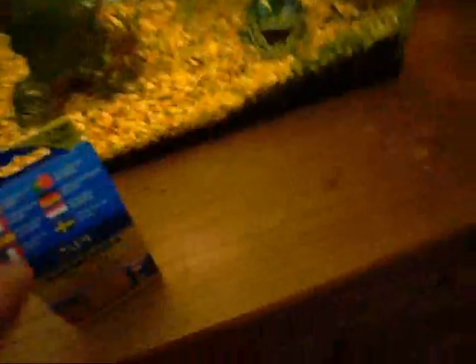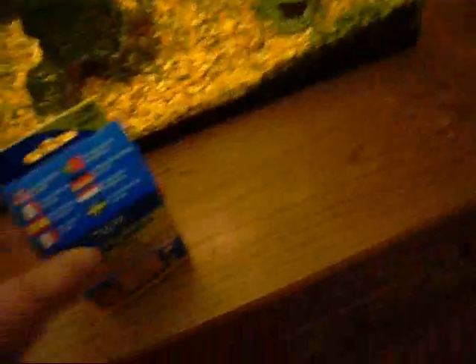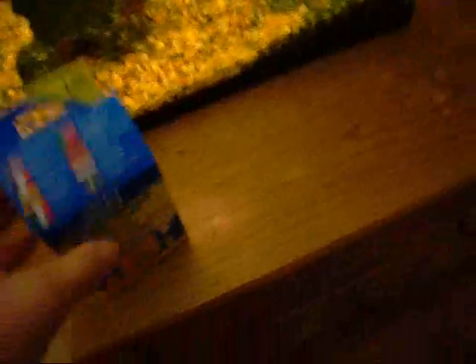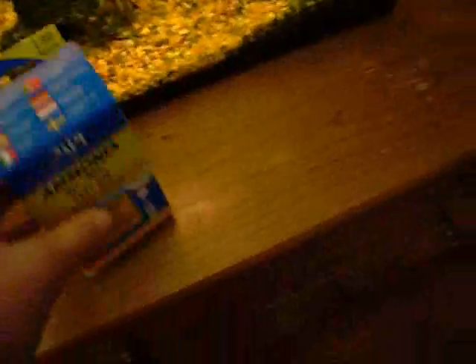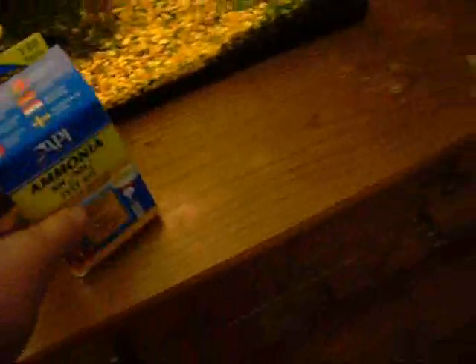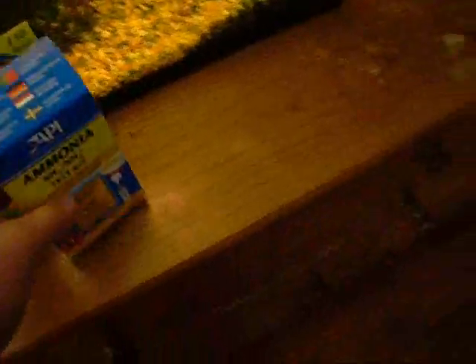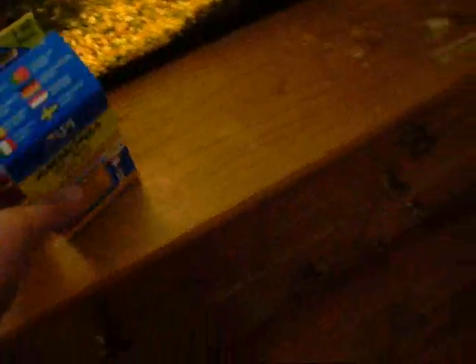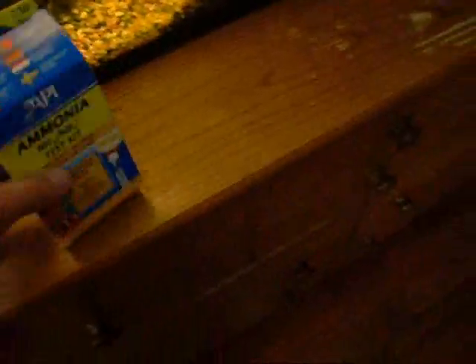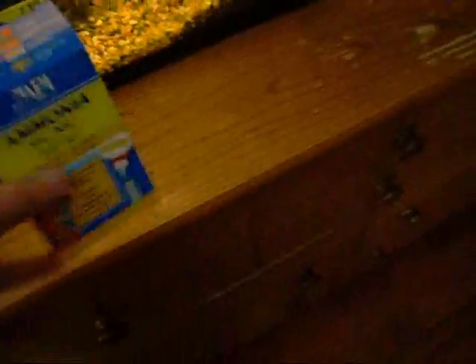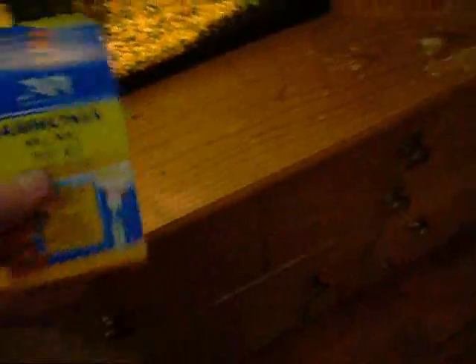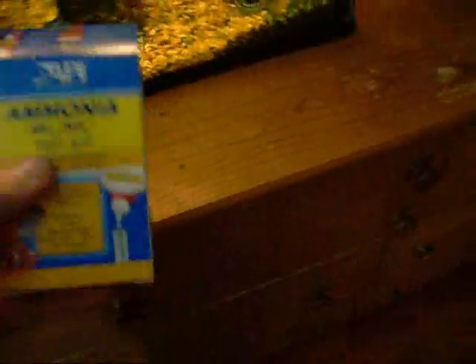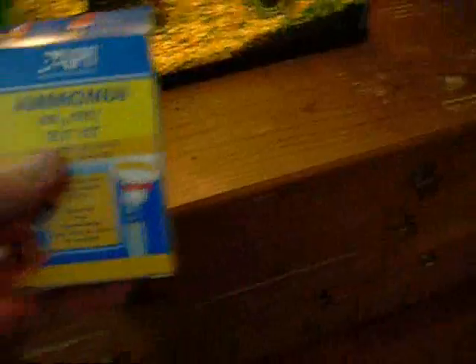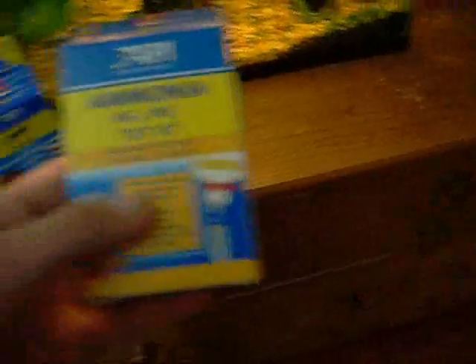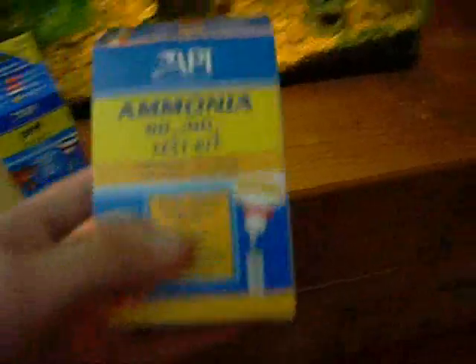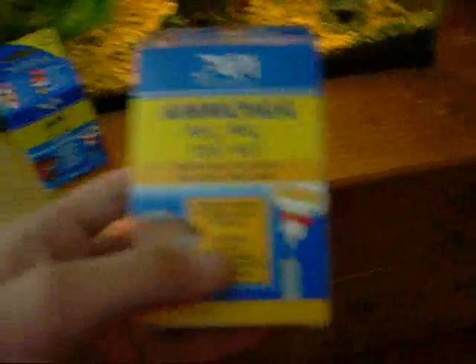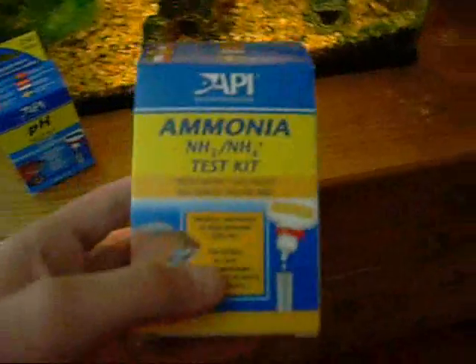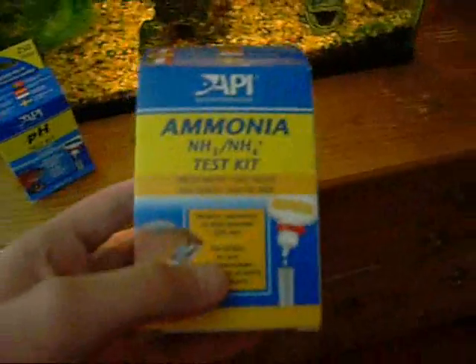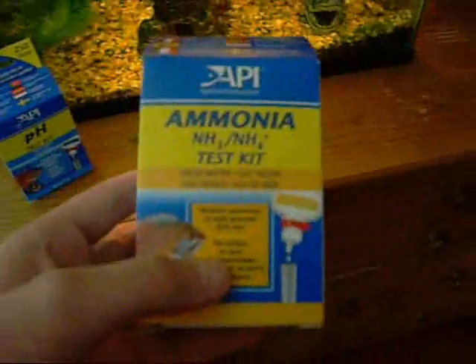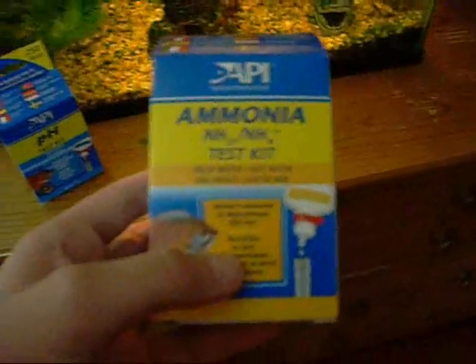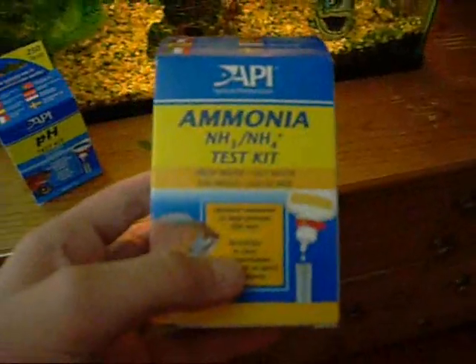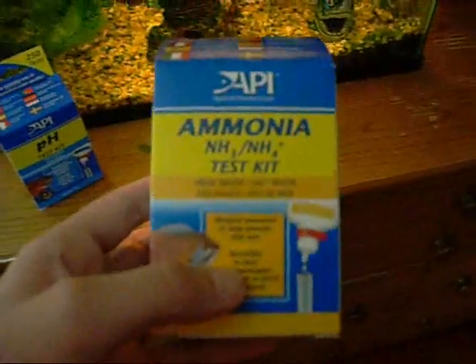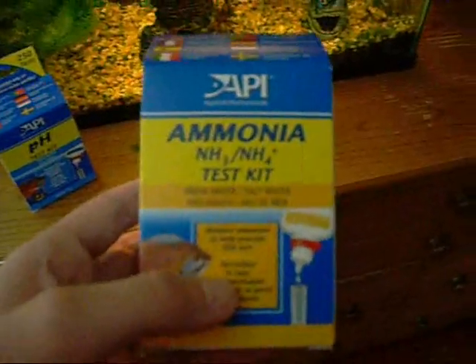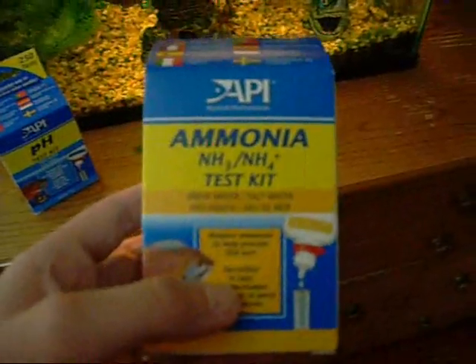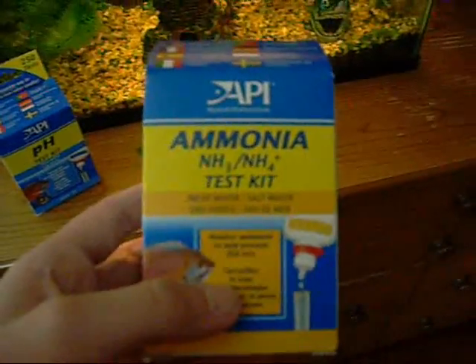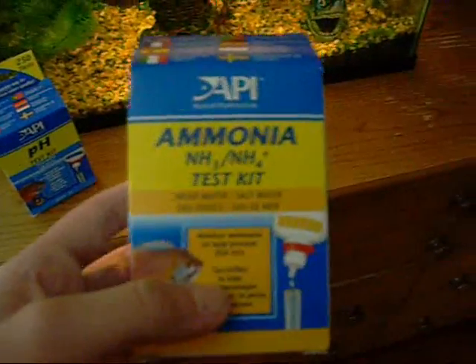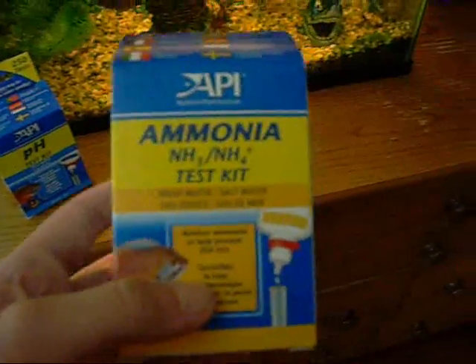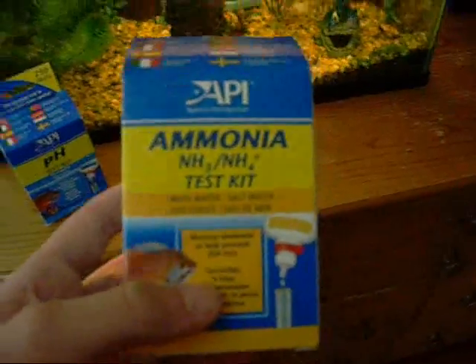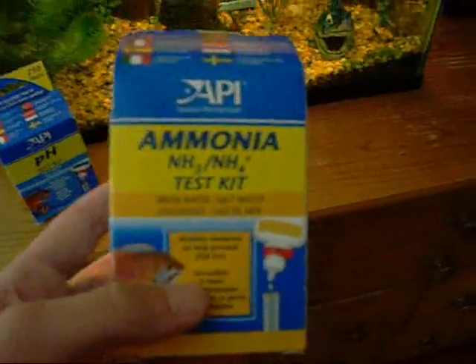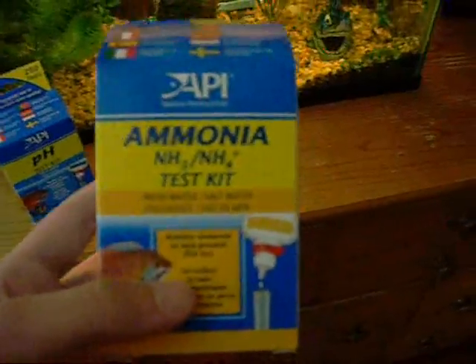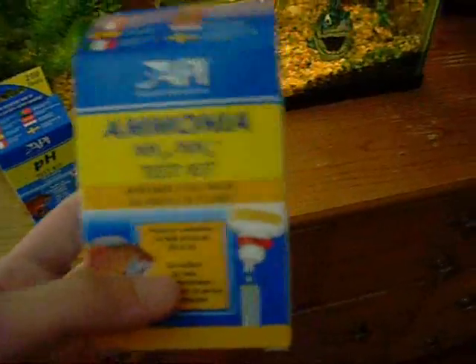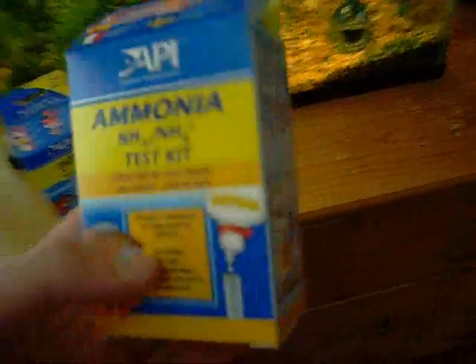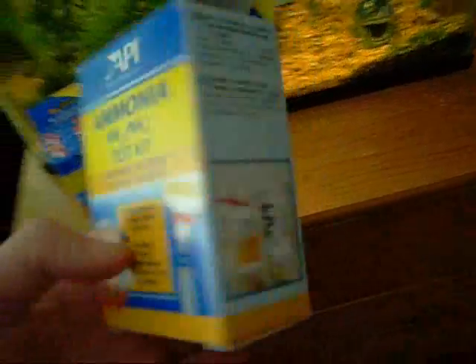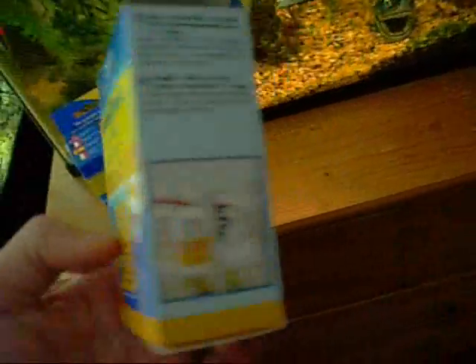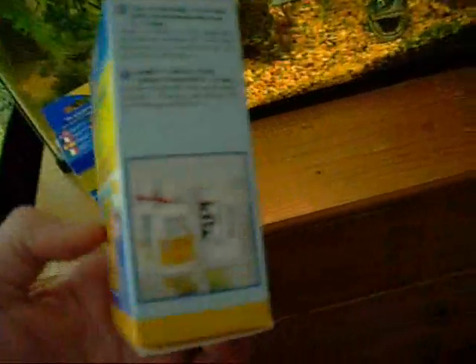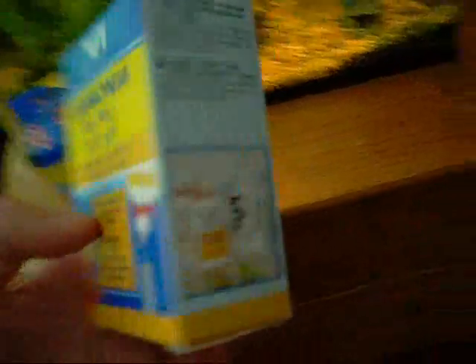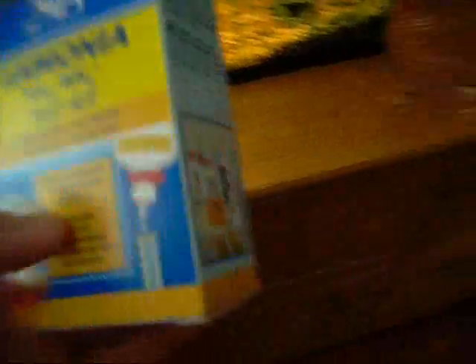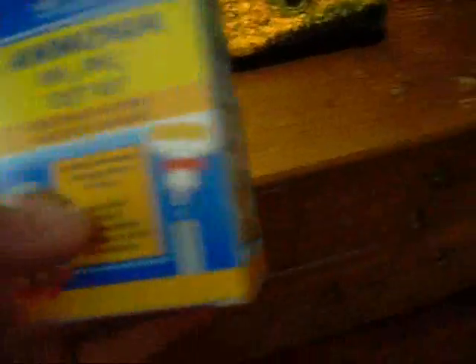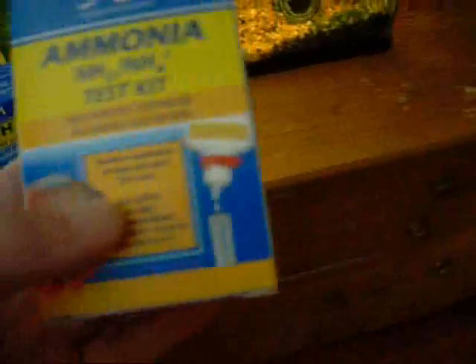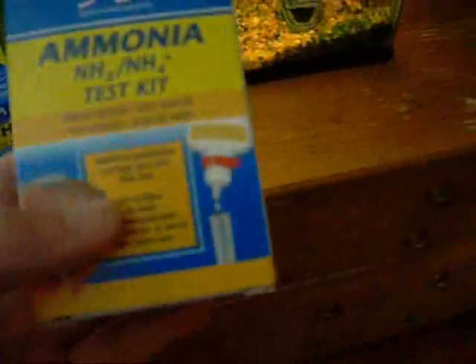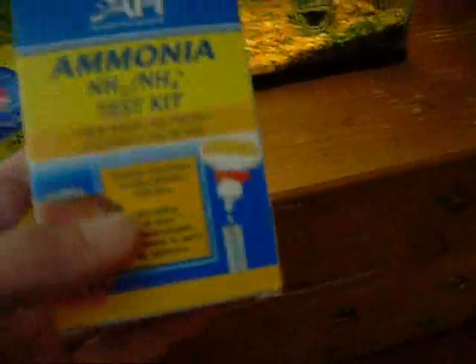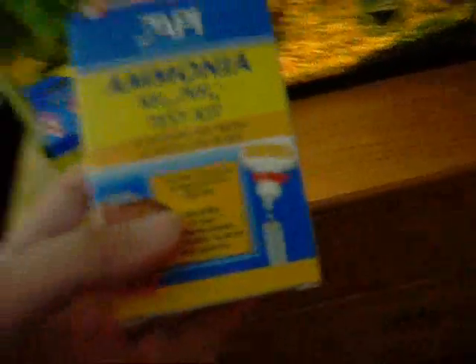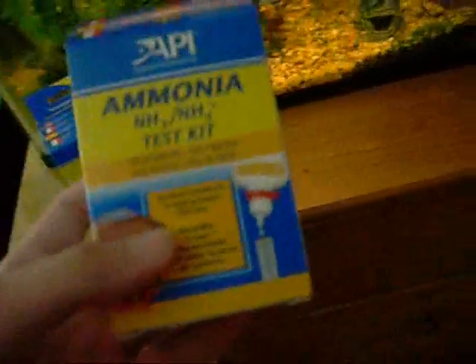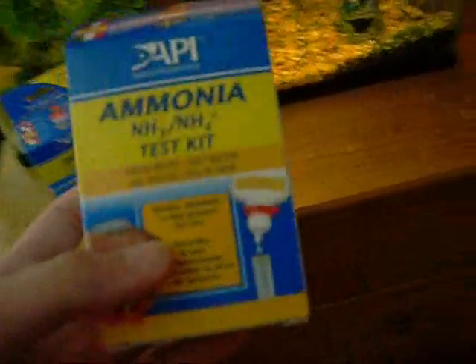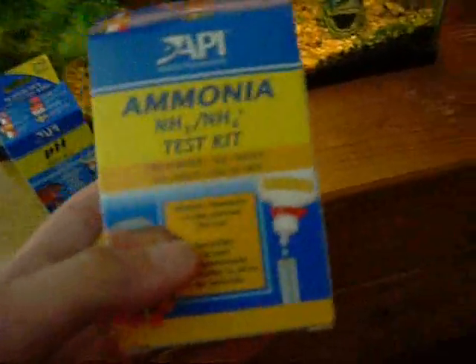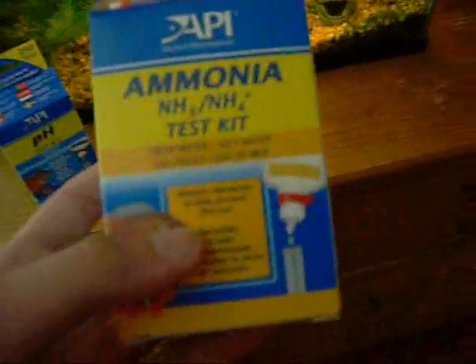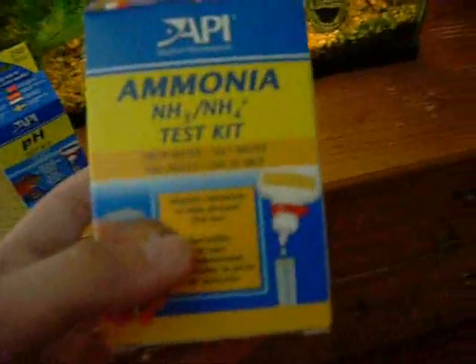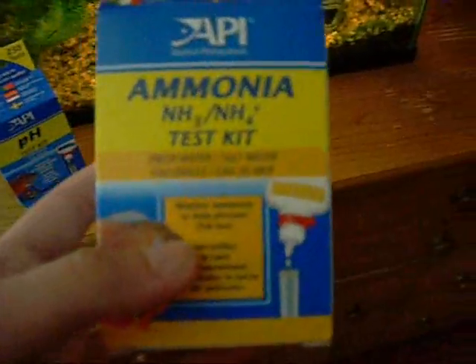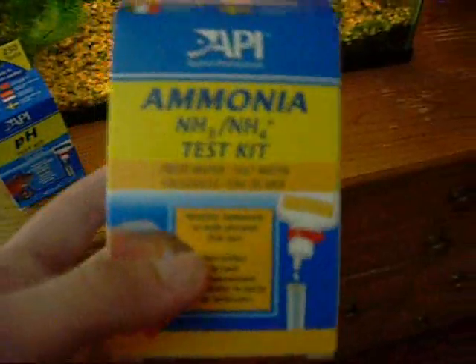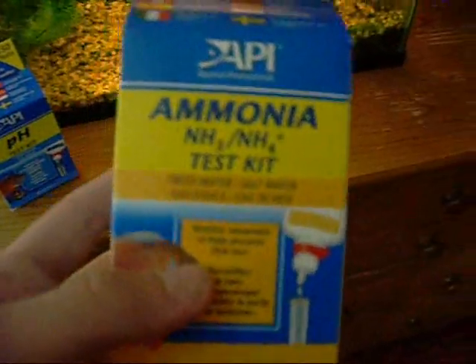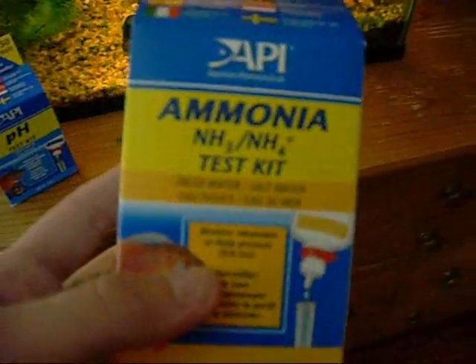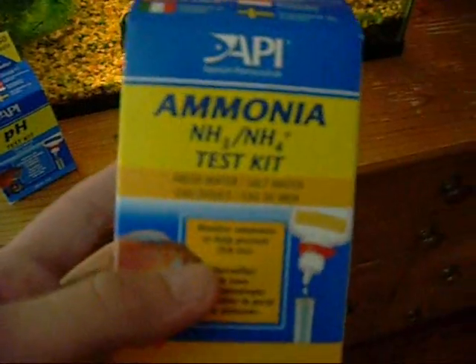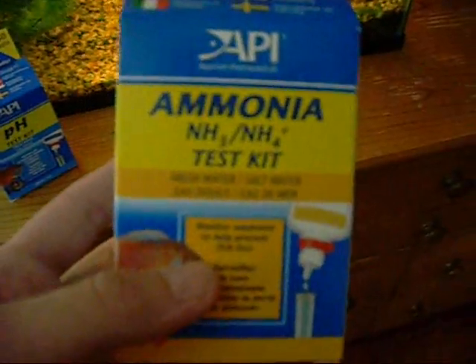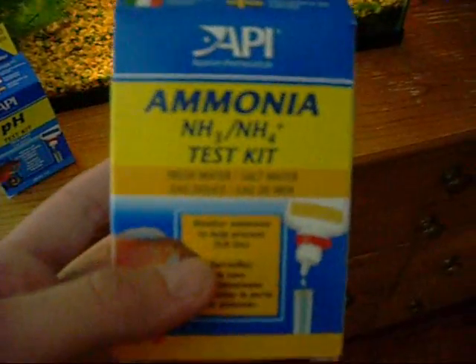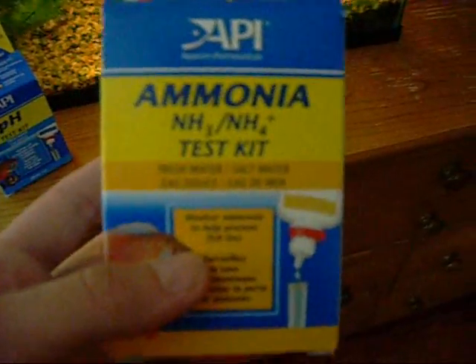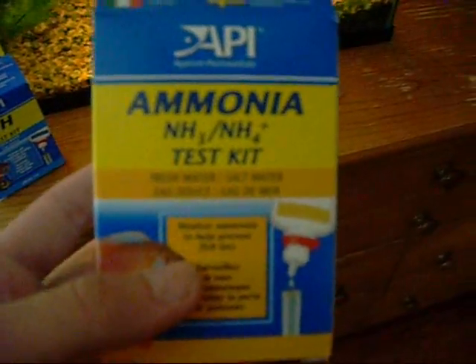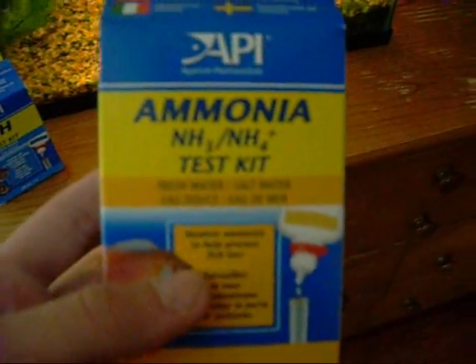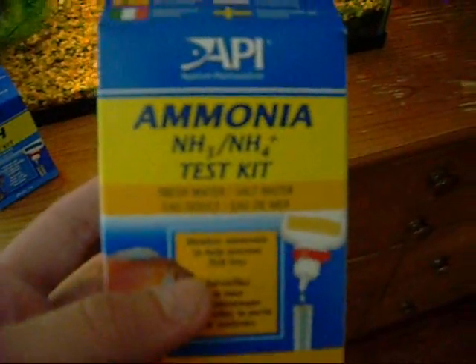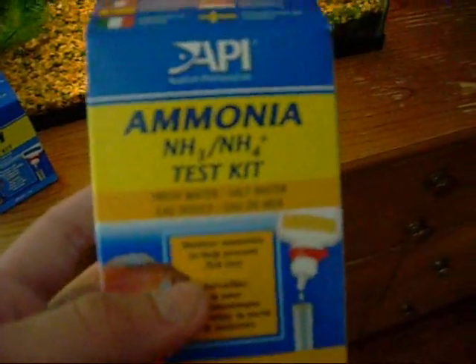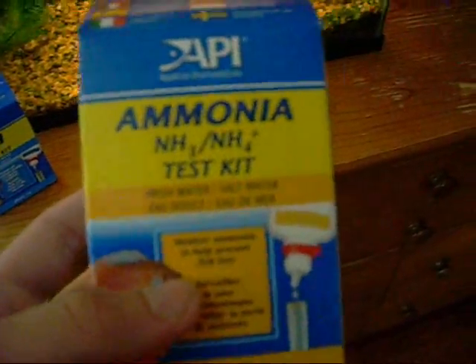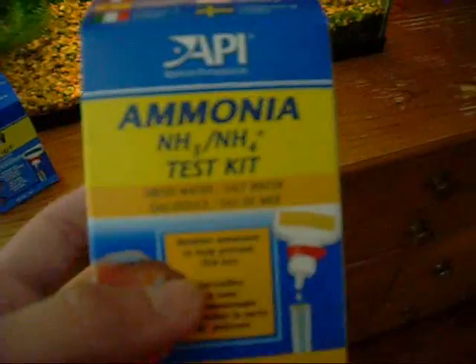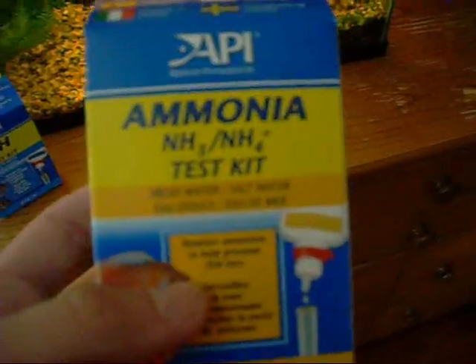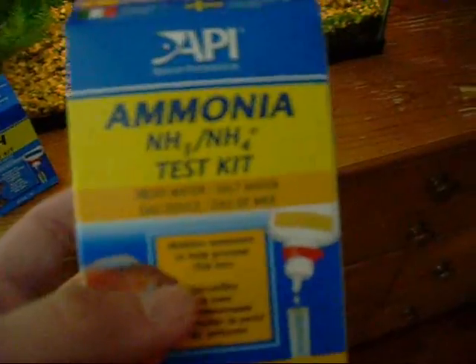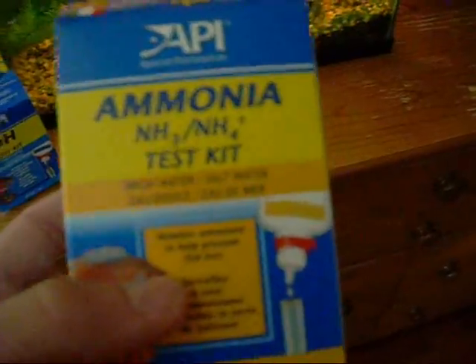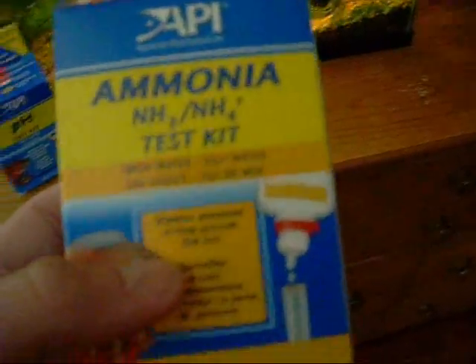First you'll need an API master test kit, or you can buy the separate boxes at any fish store pretty much.